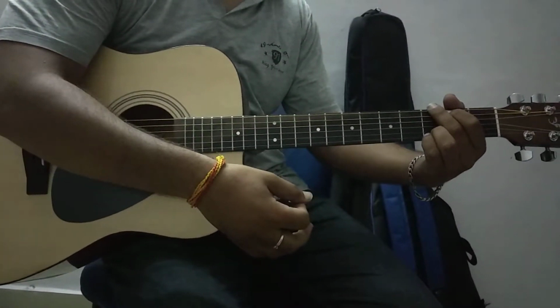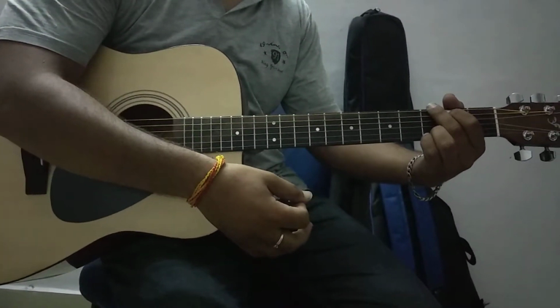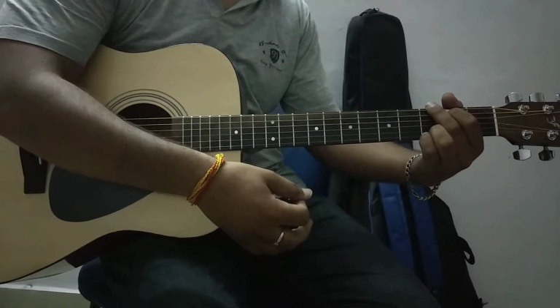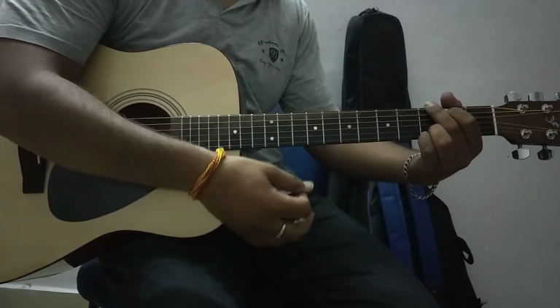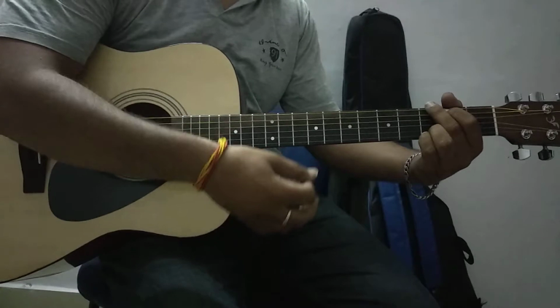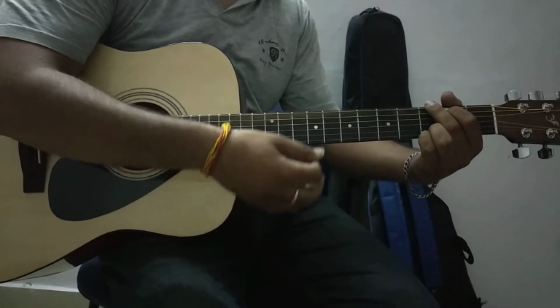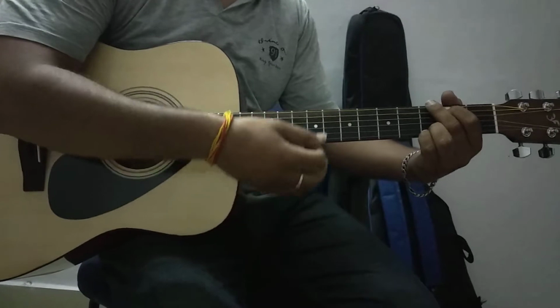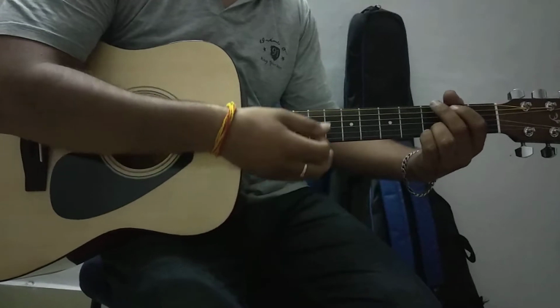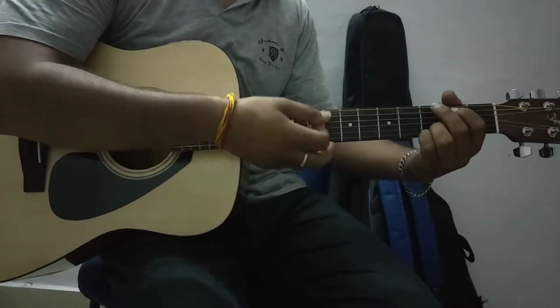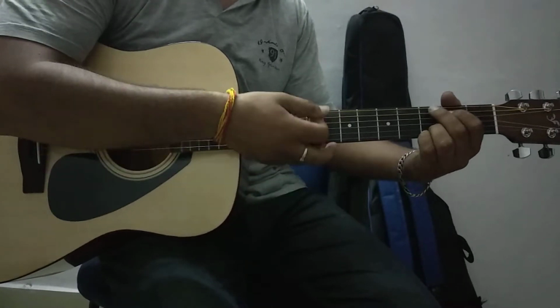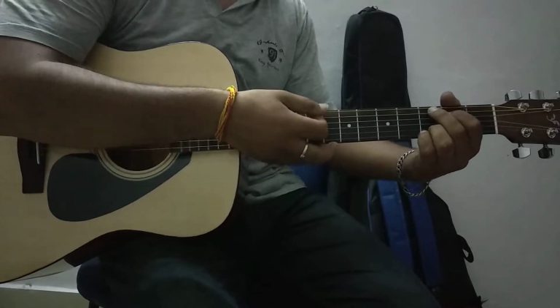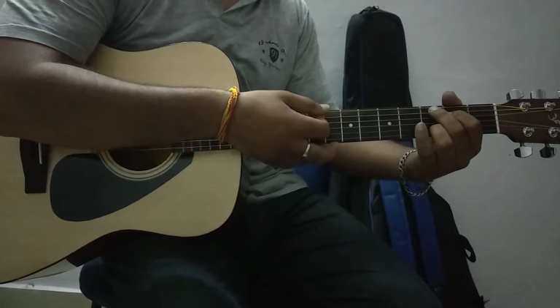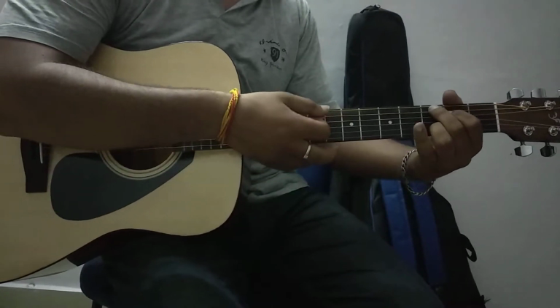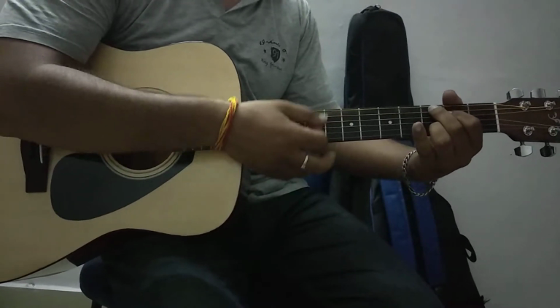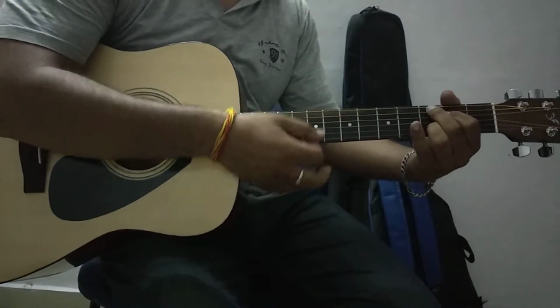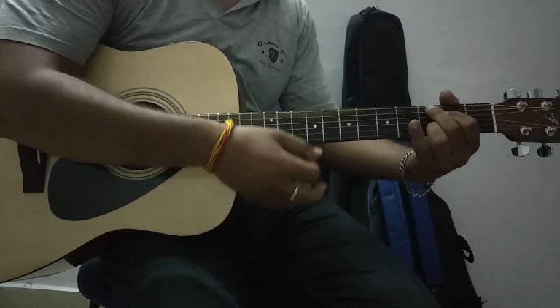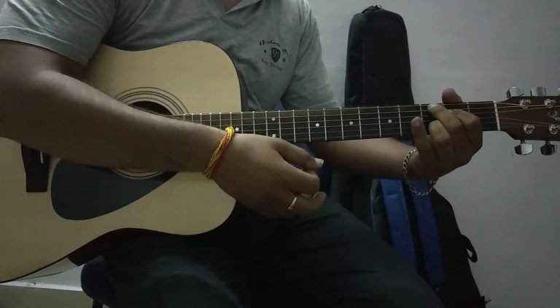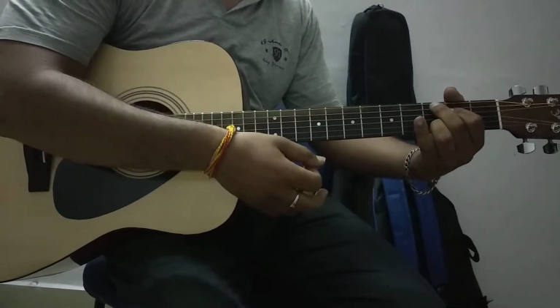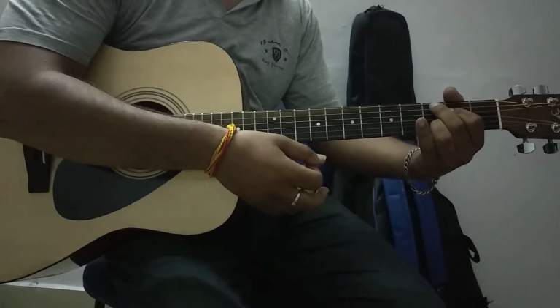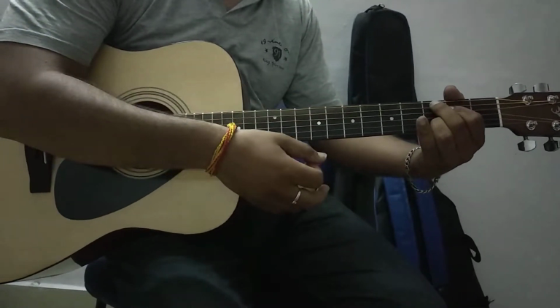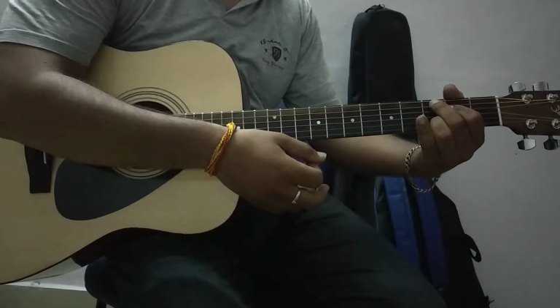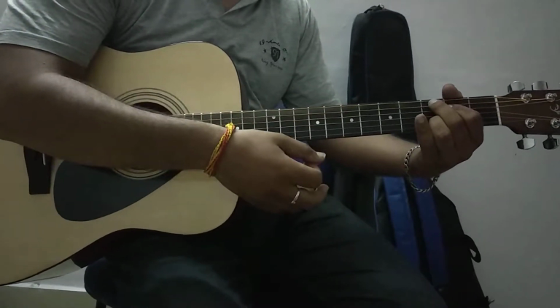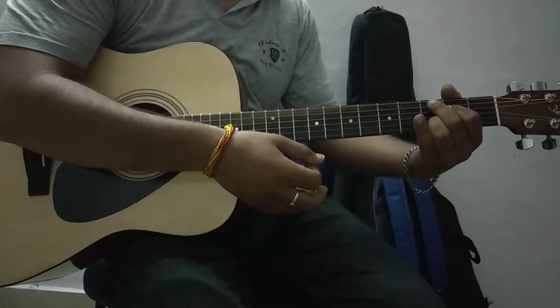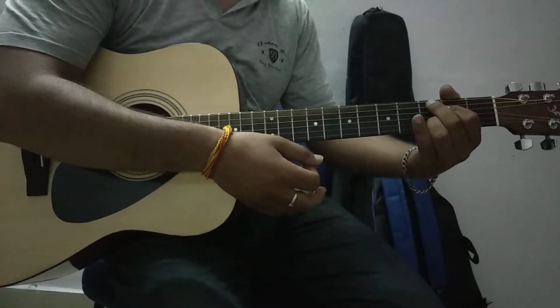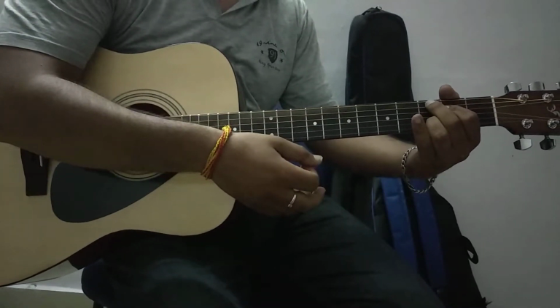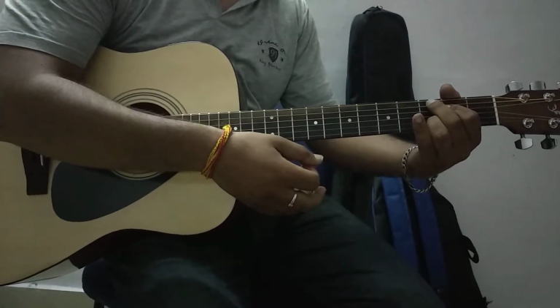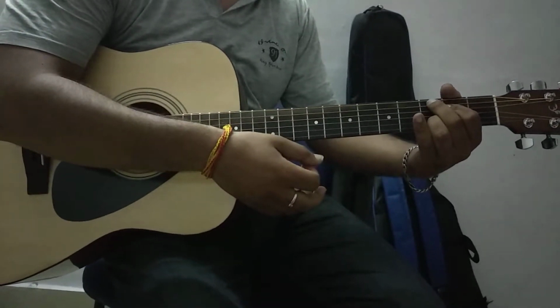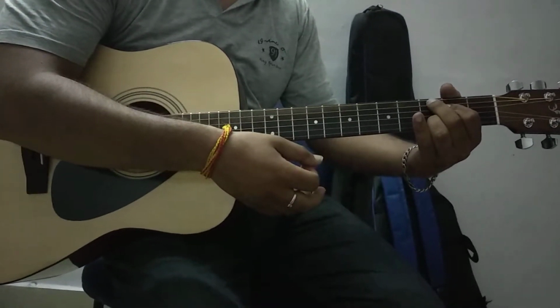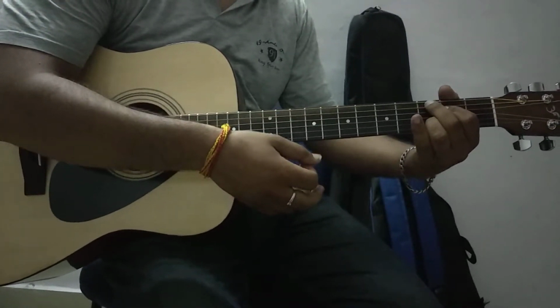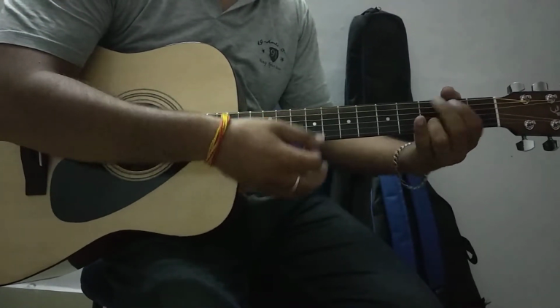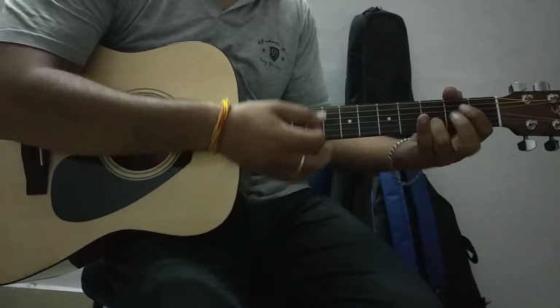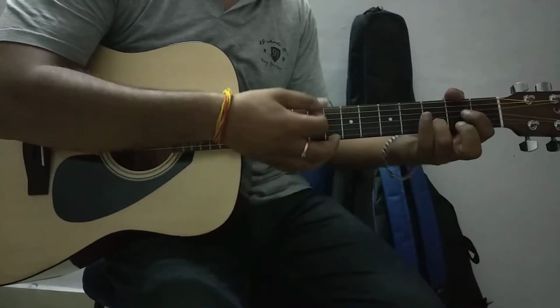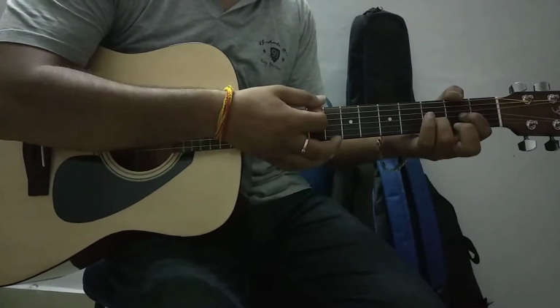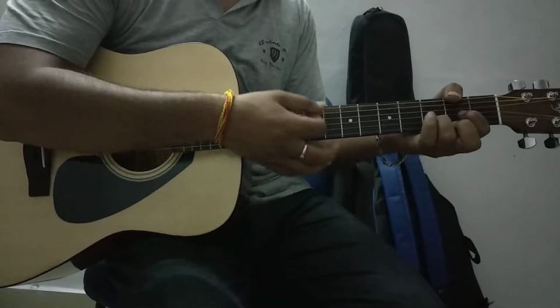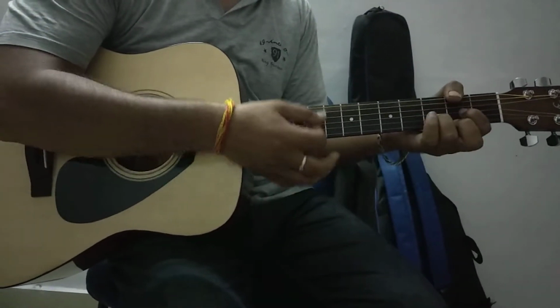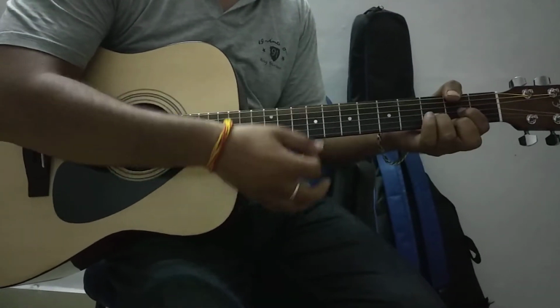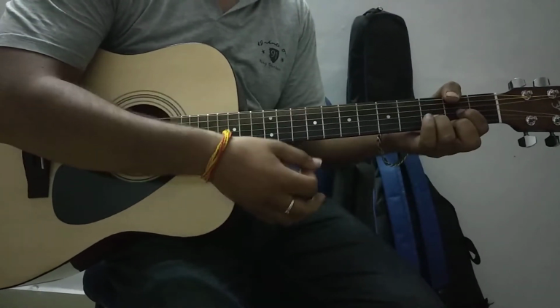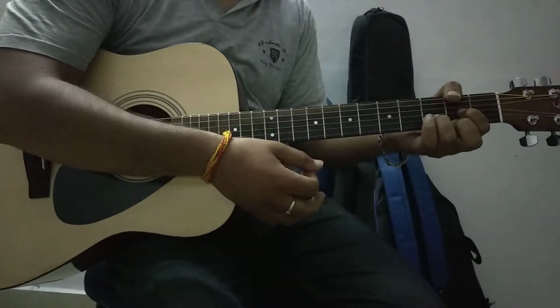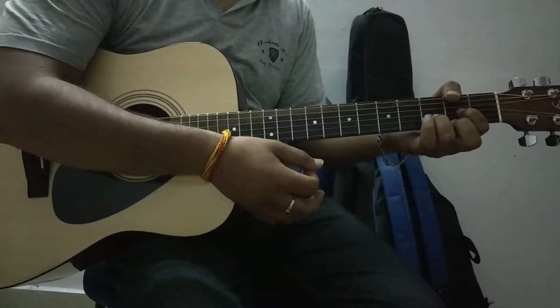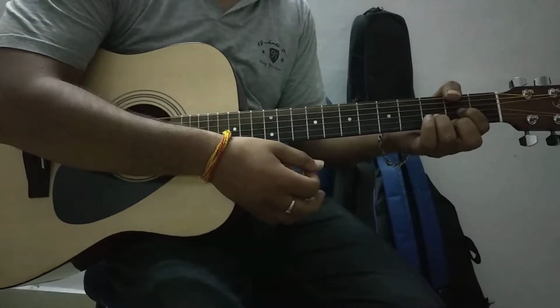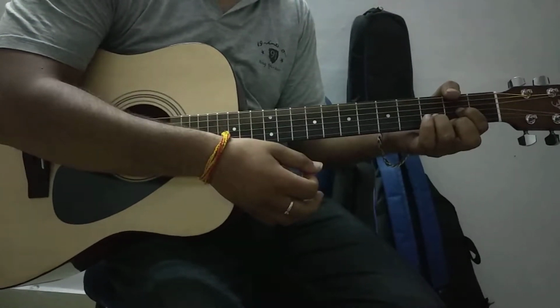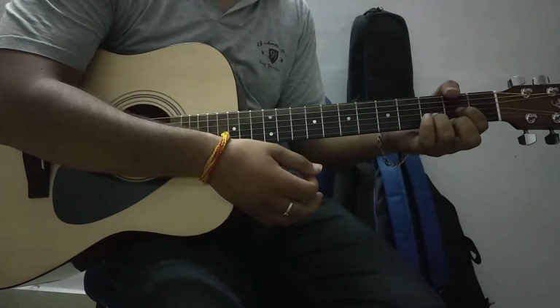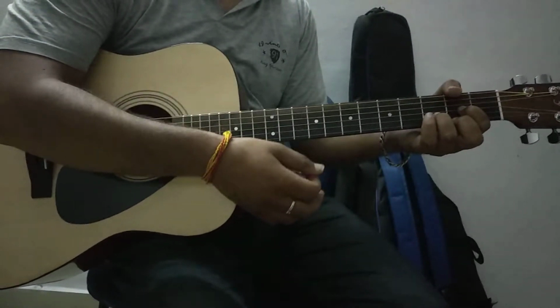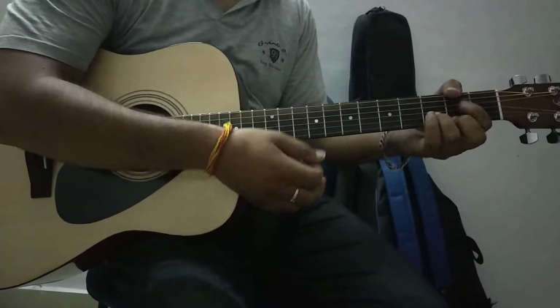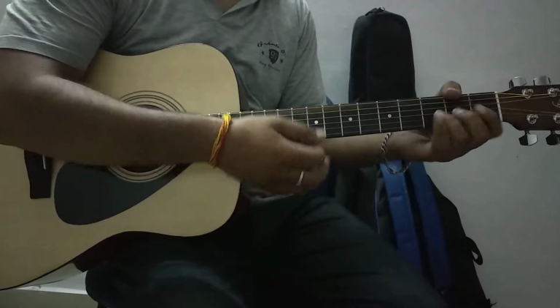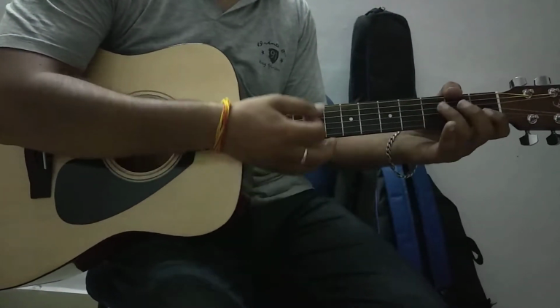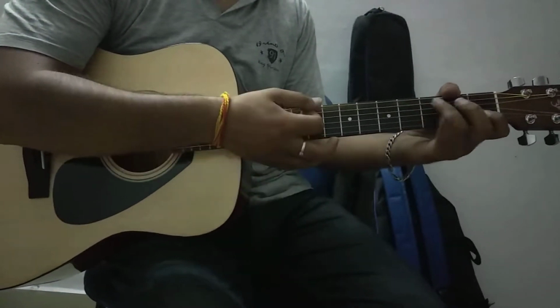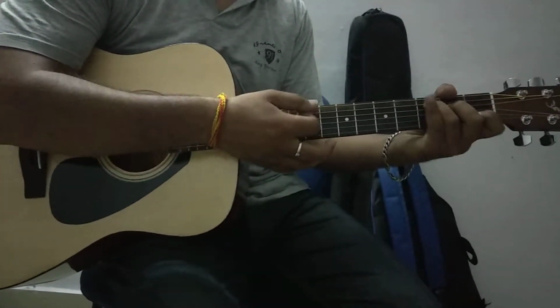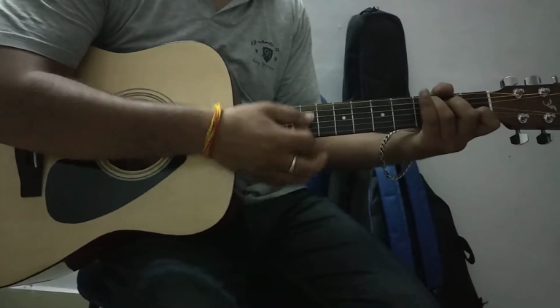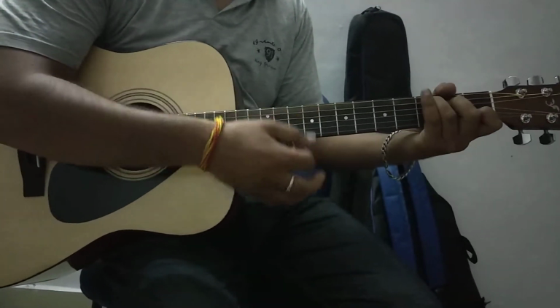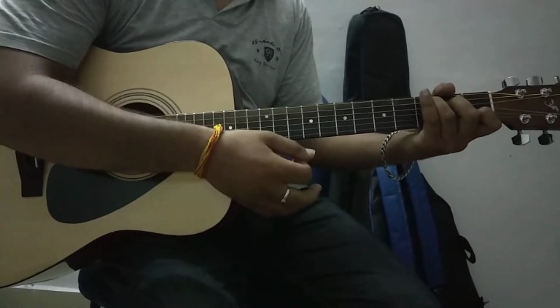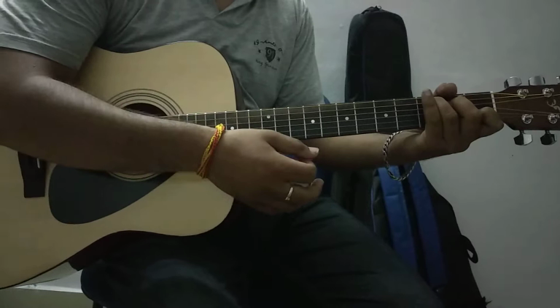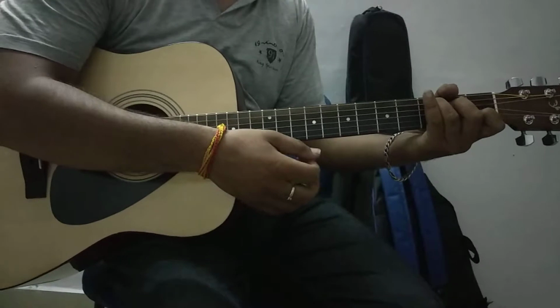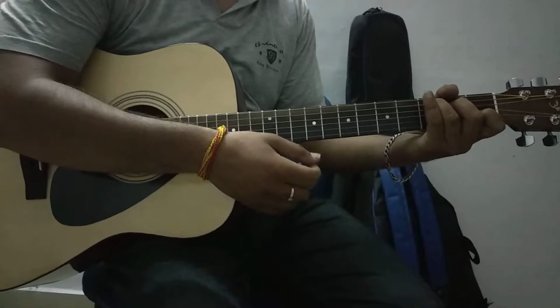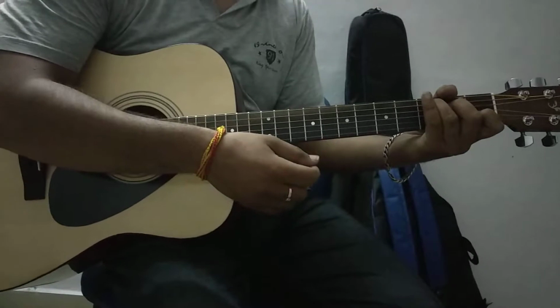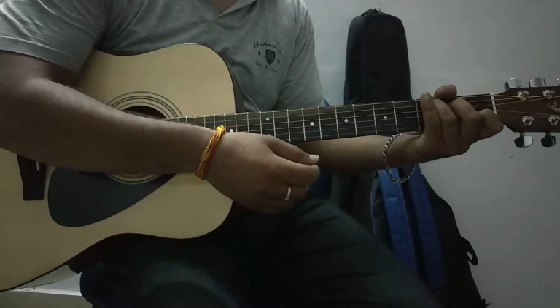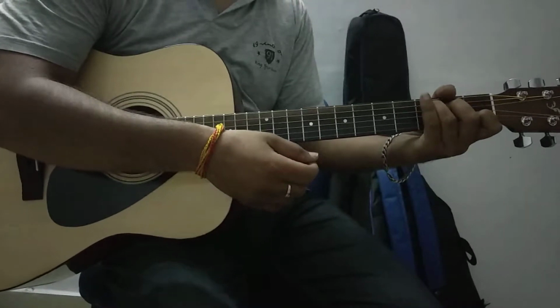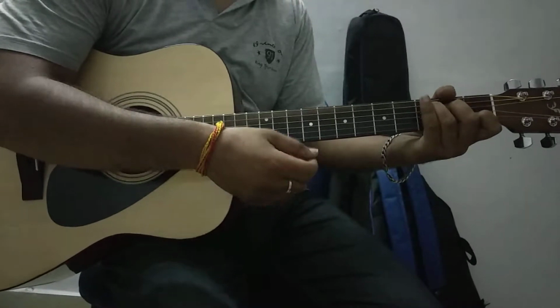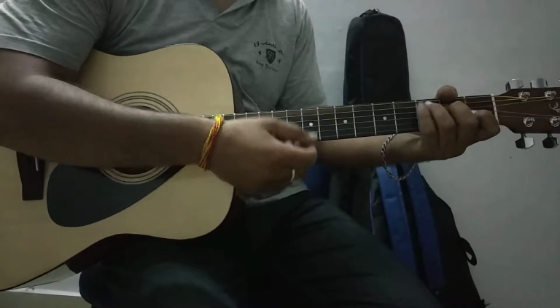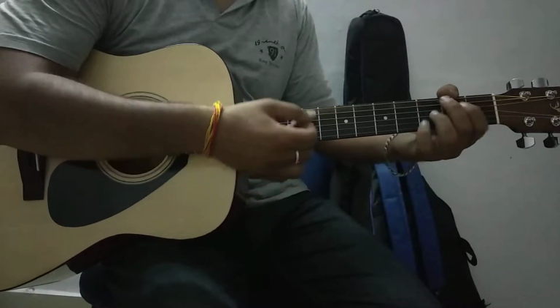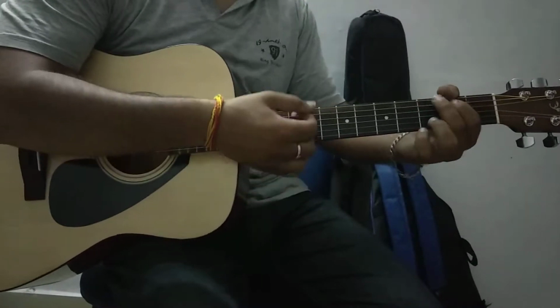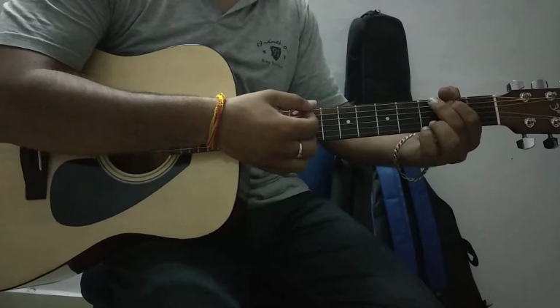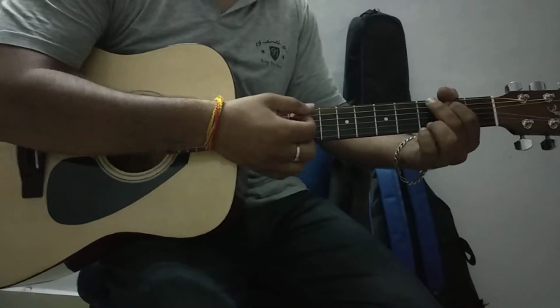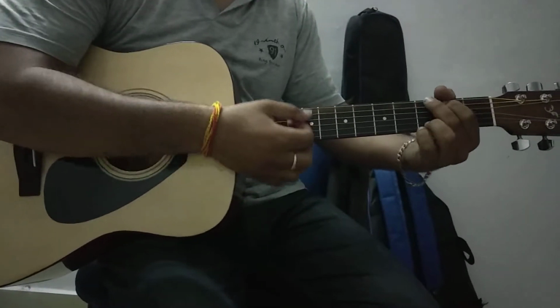The chords are: C add 9, then D, C, and G.